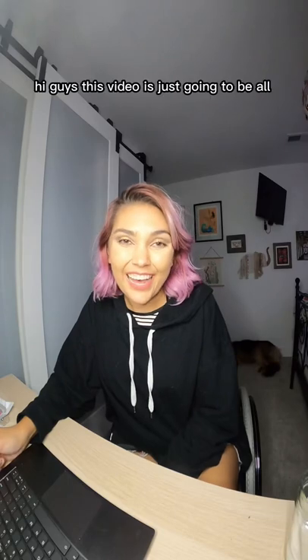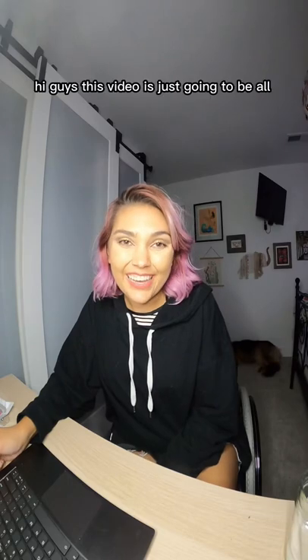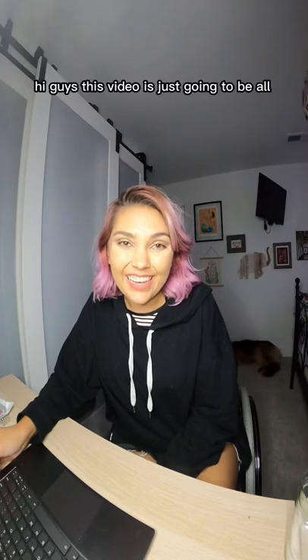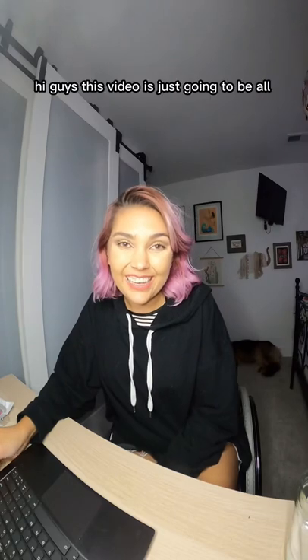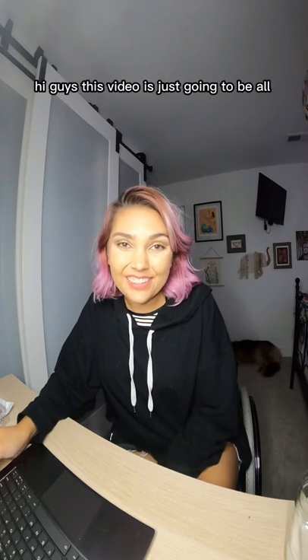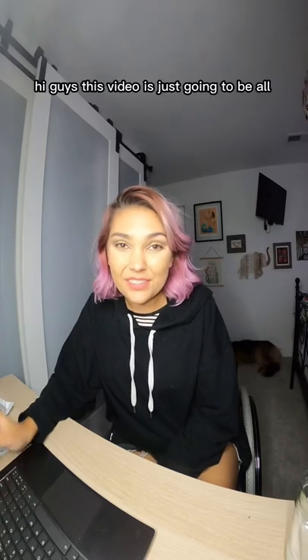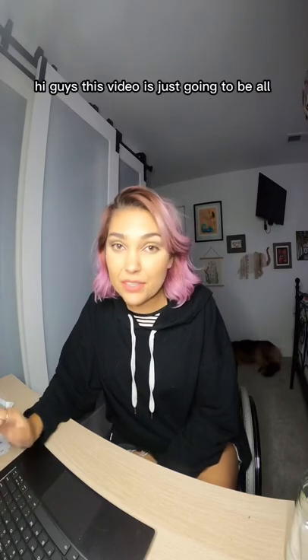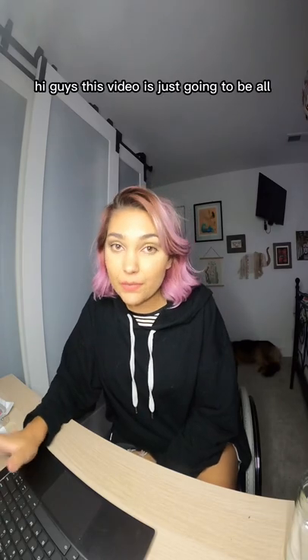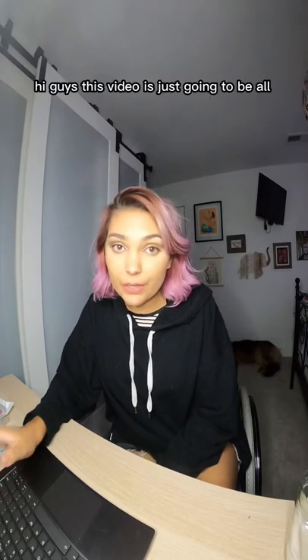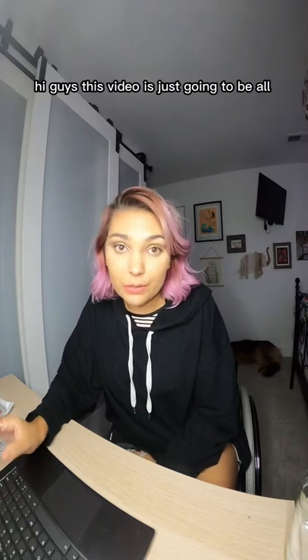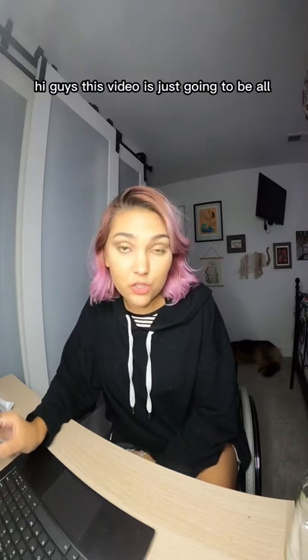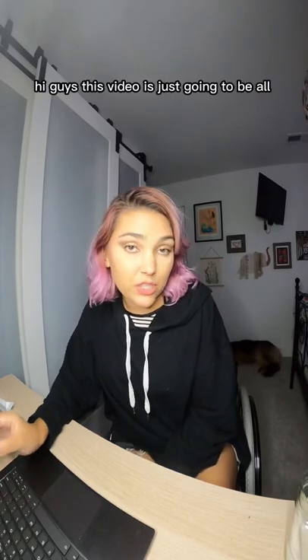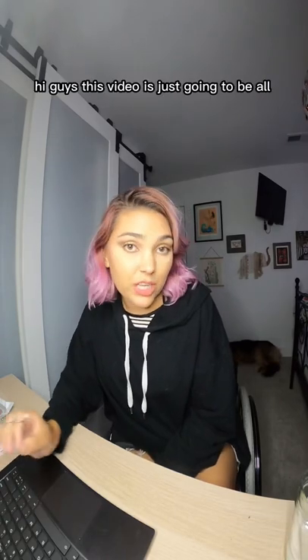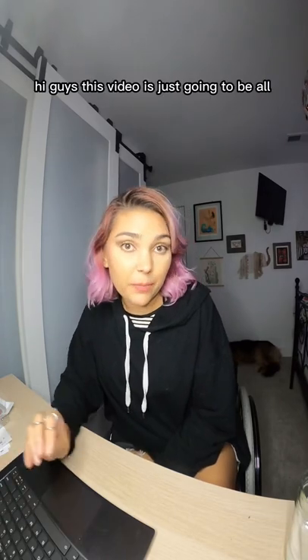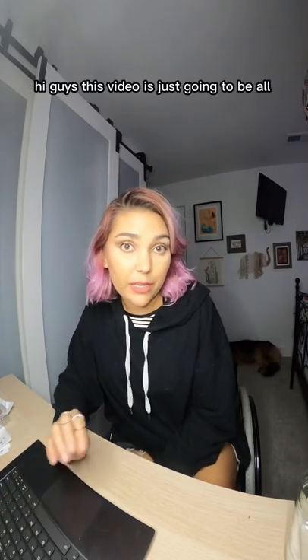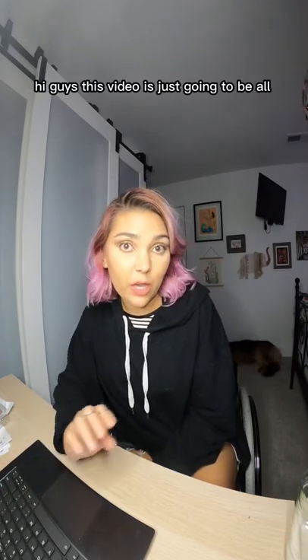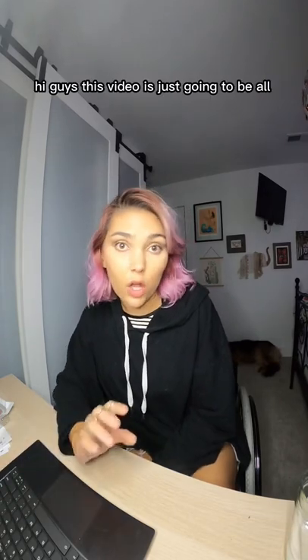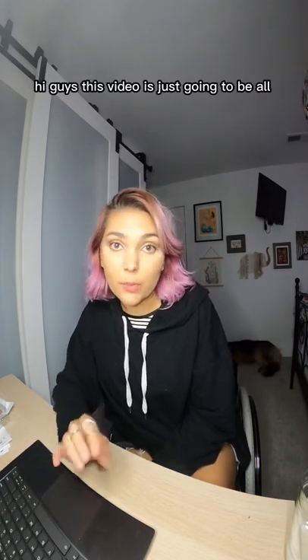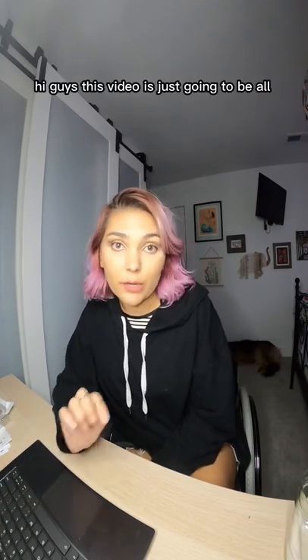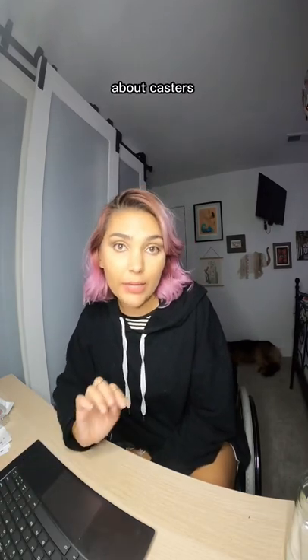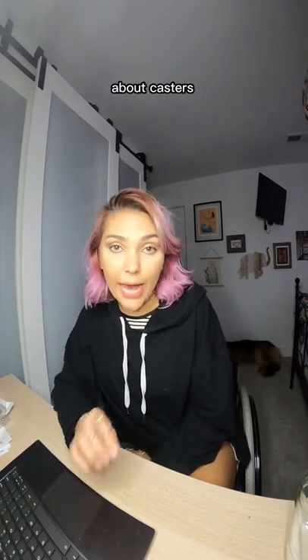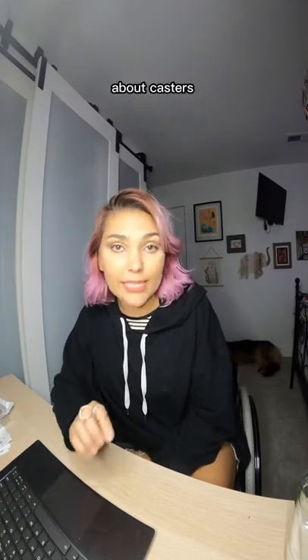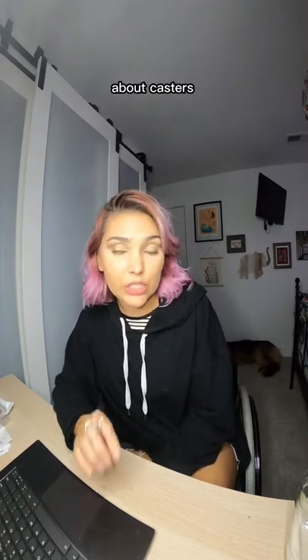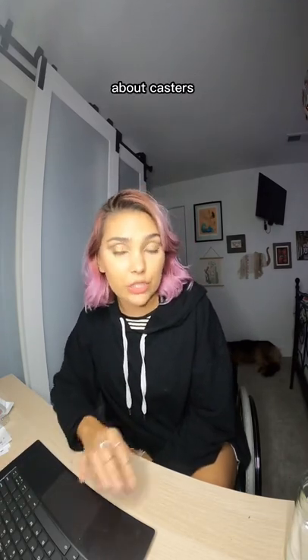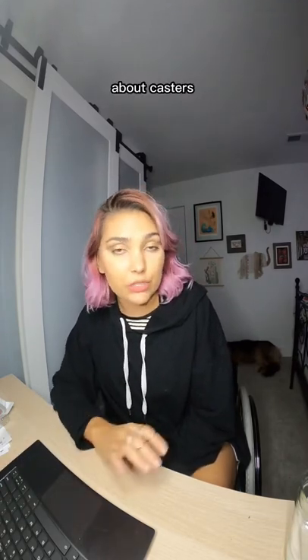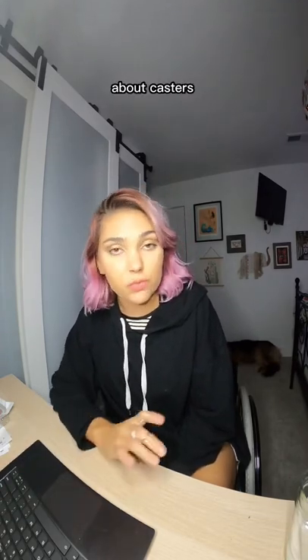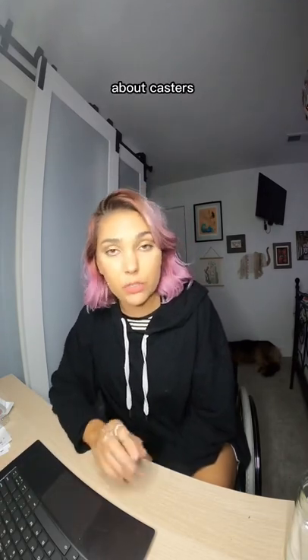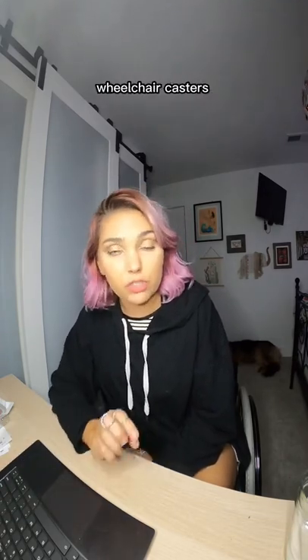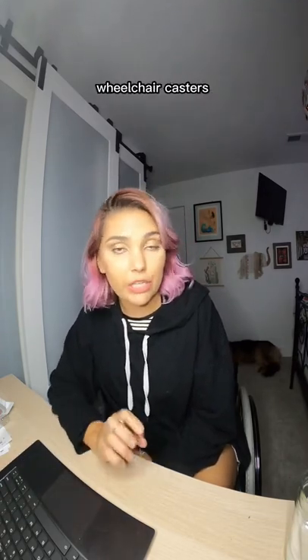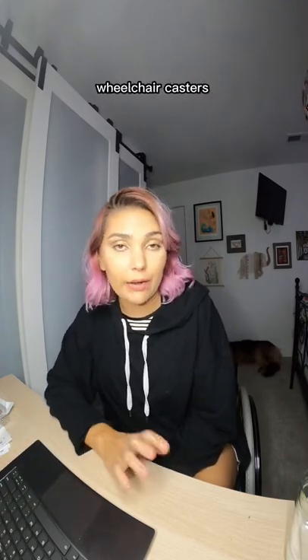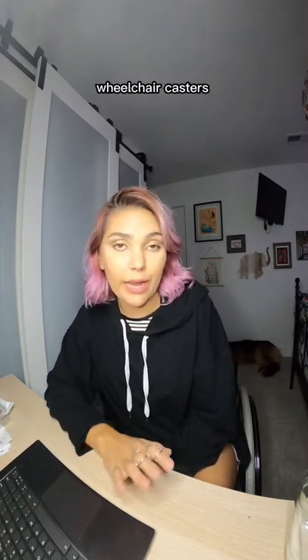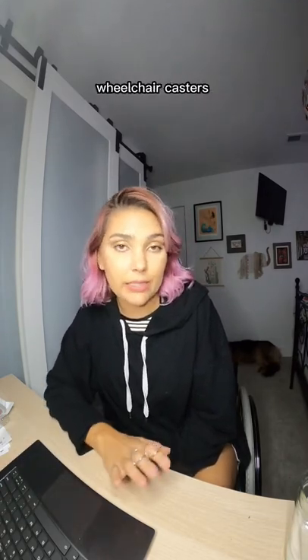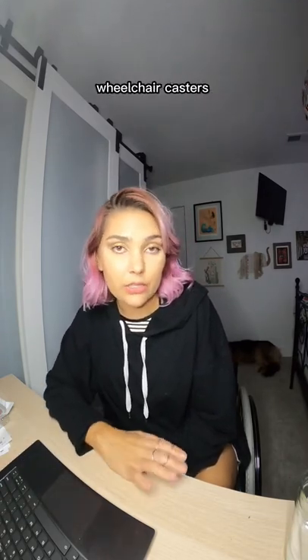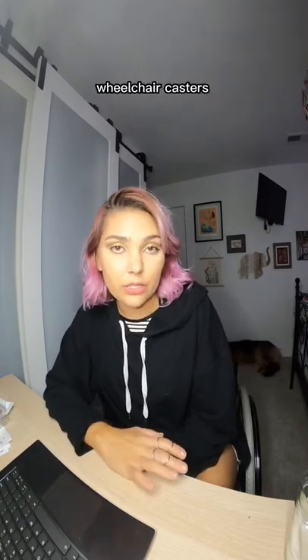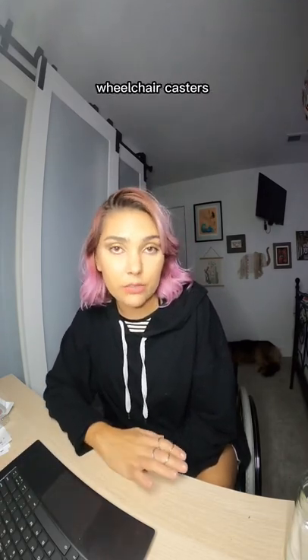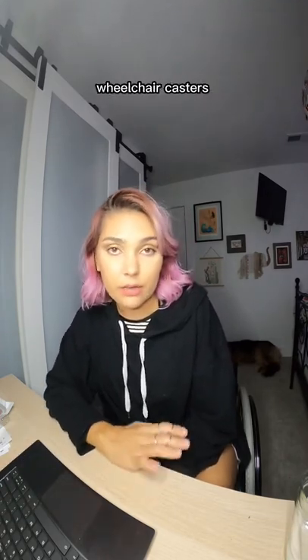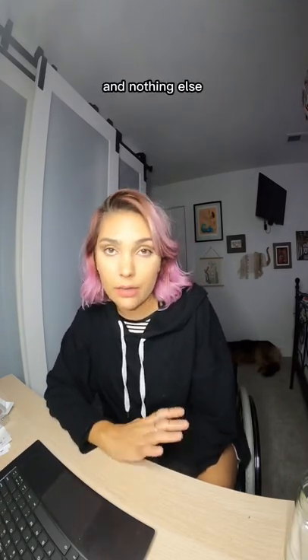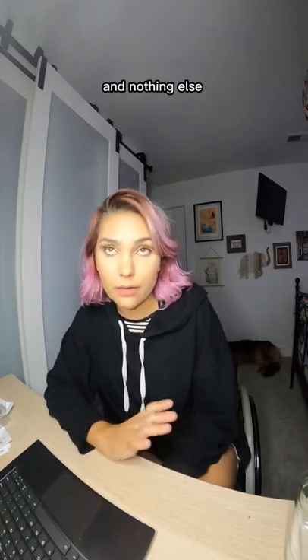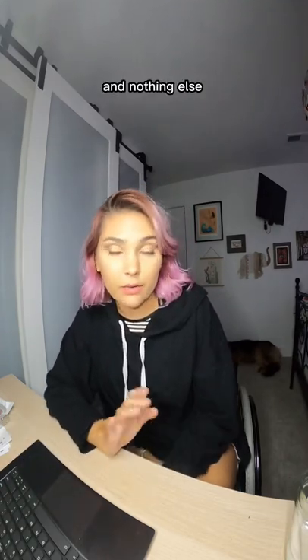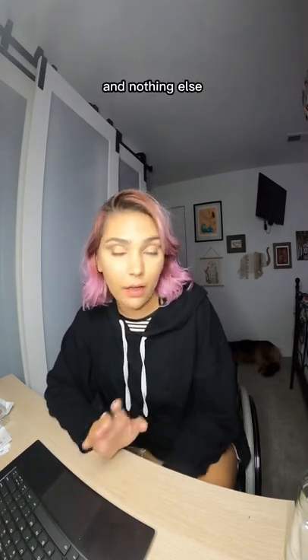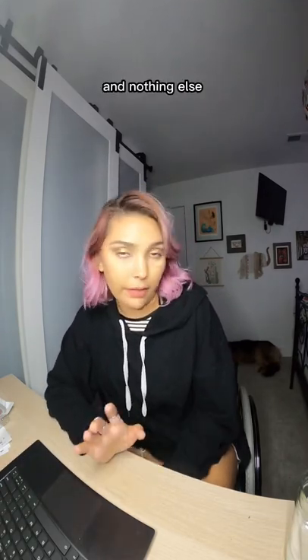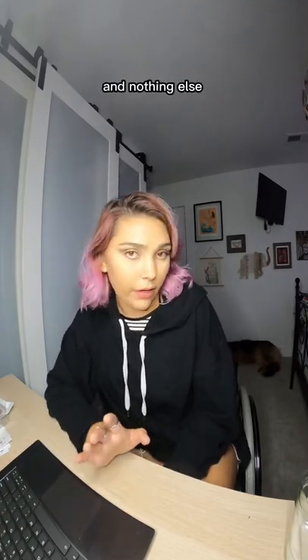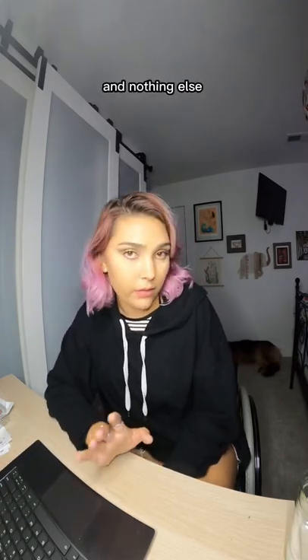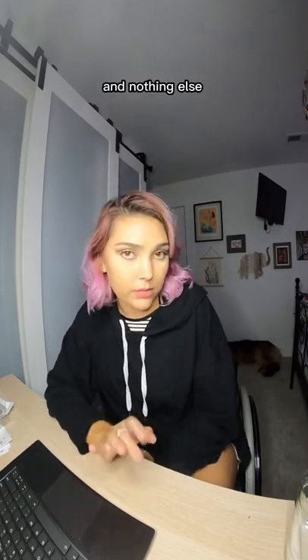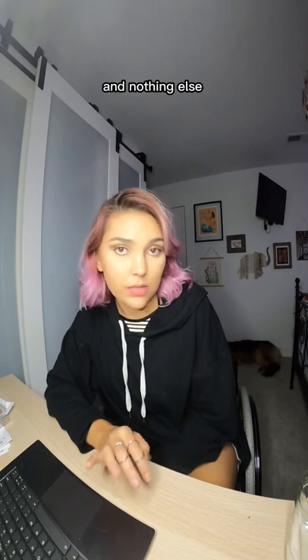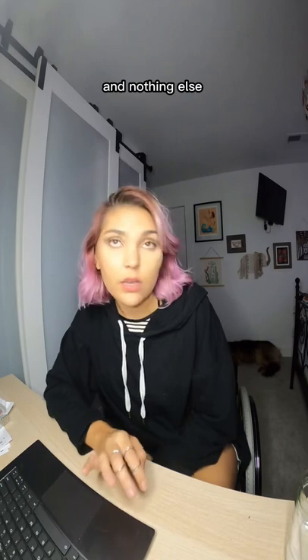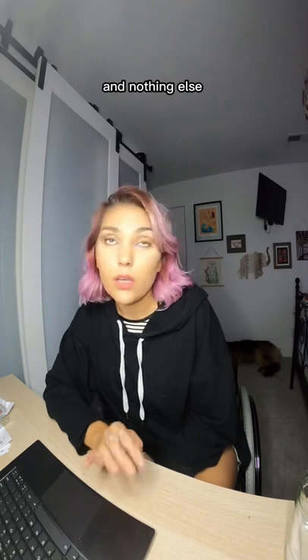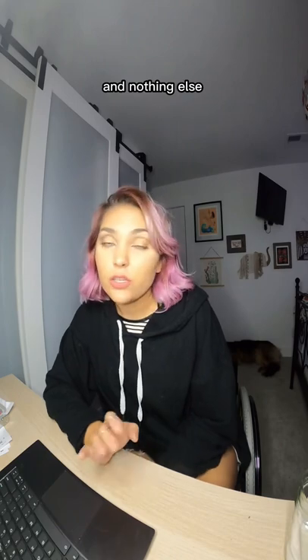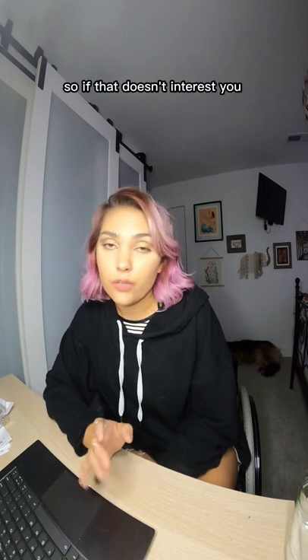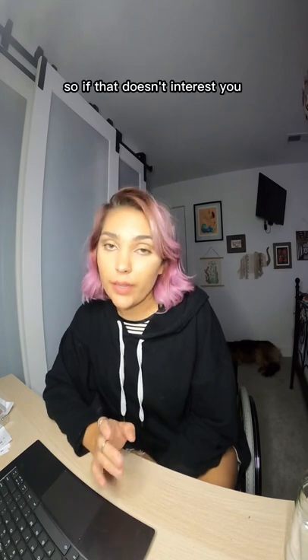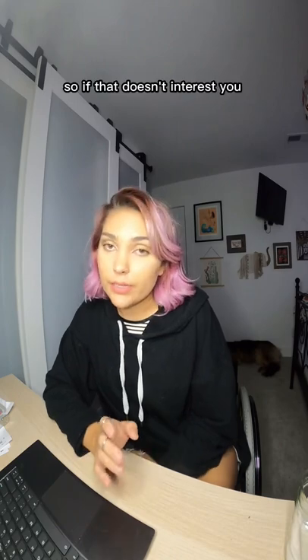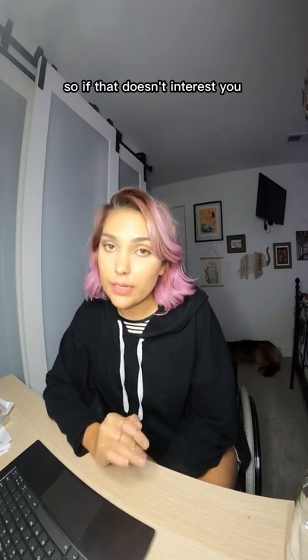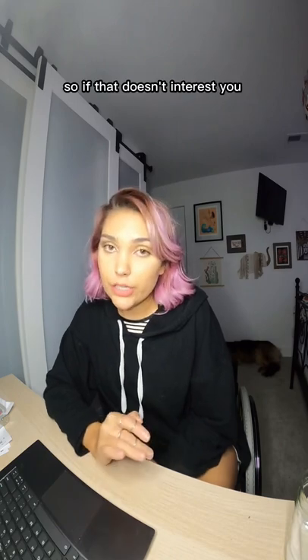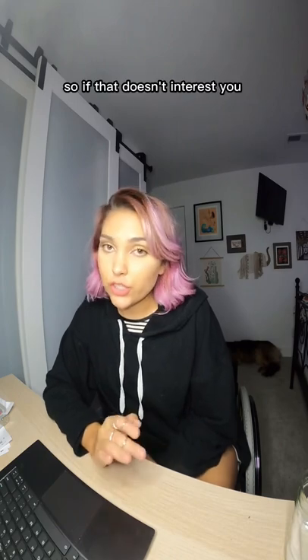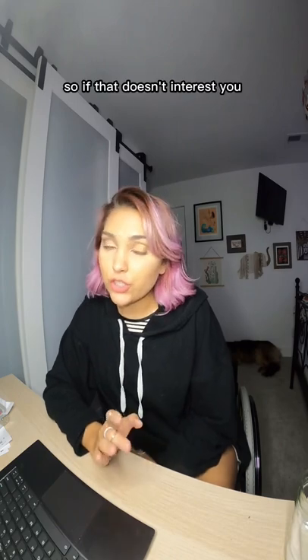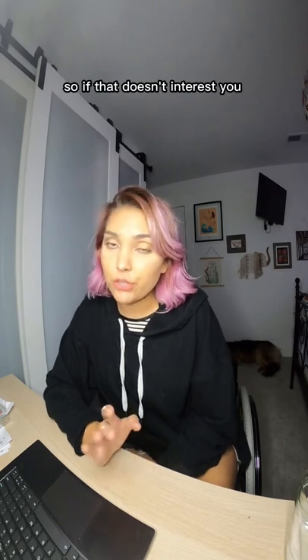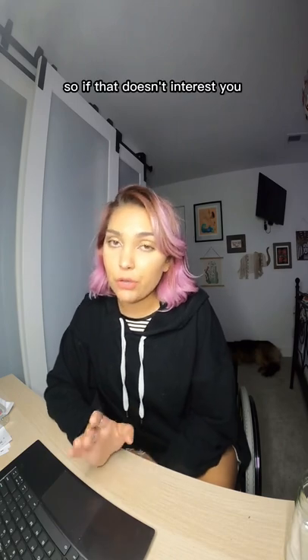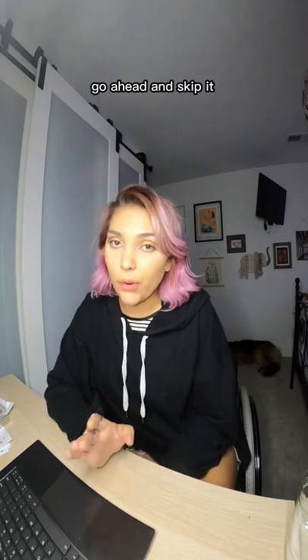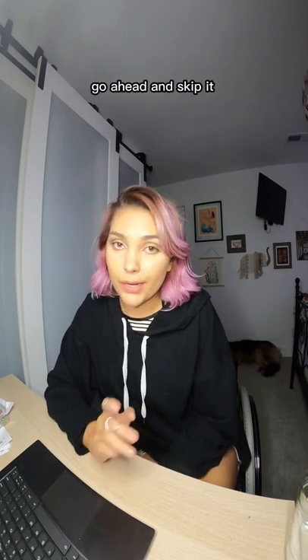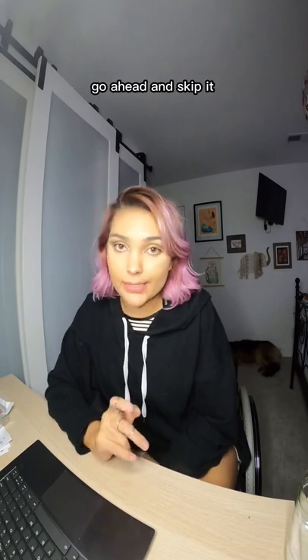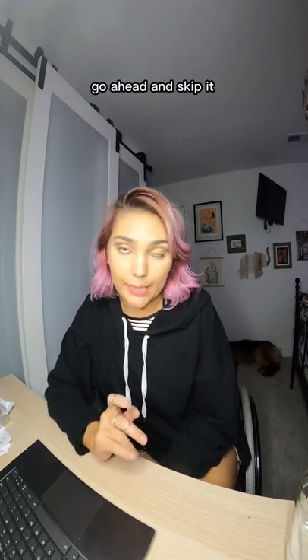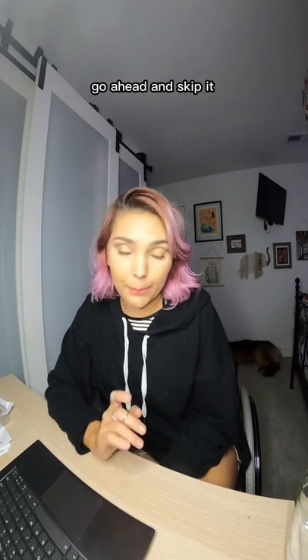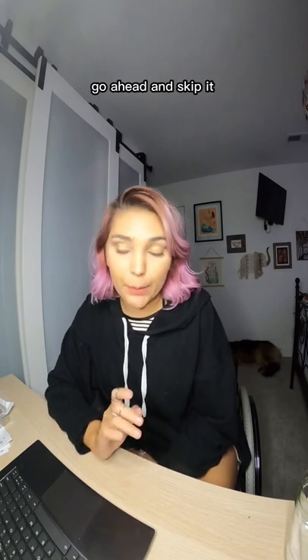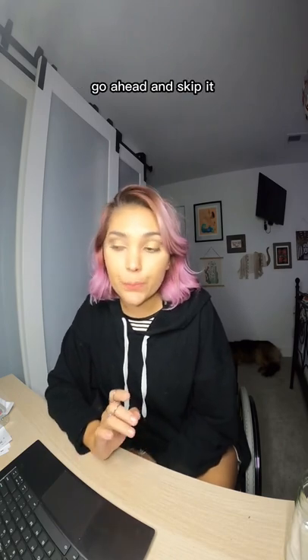Hiya! This video is just going to be all about wheelchair casters and nothing else, so if that doesn't interest you, go ahead and skip it.